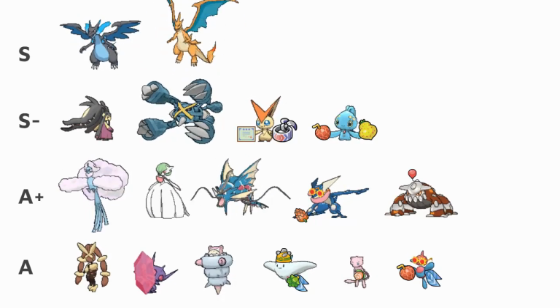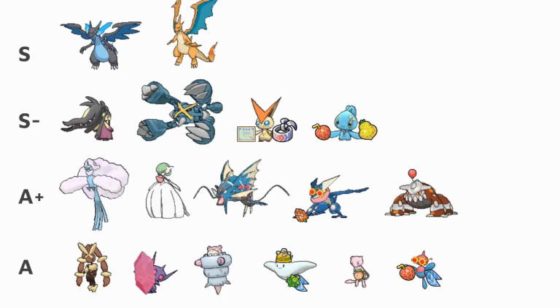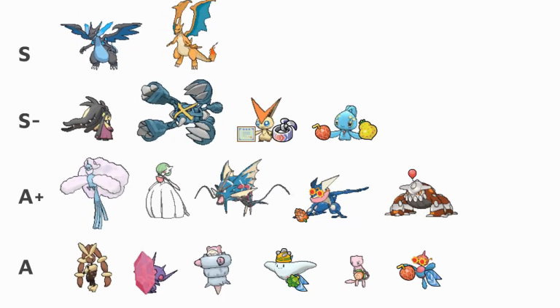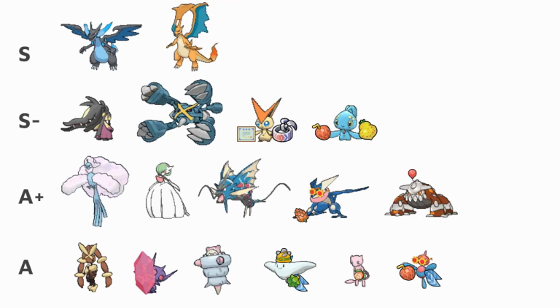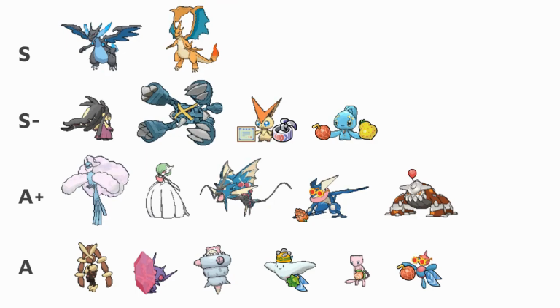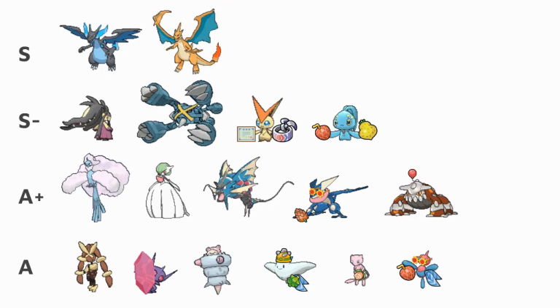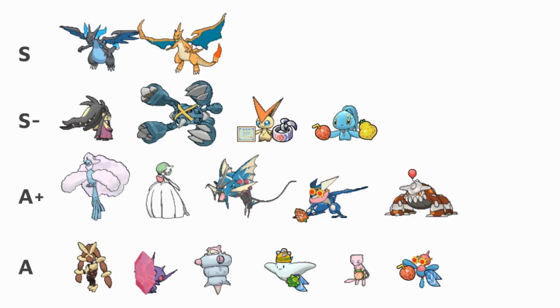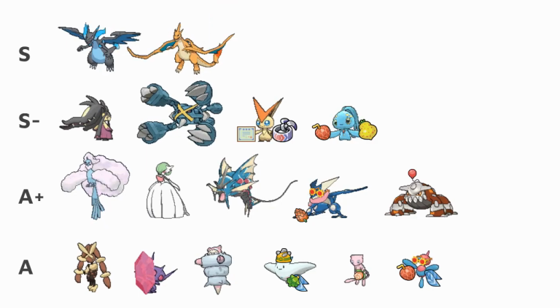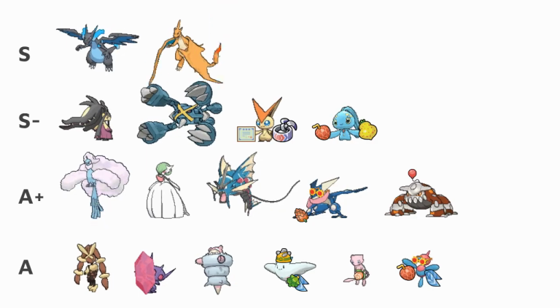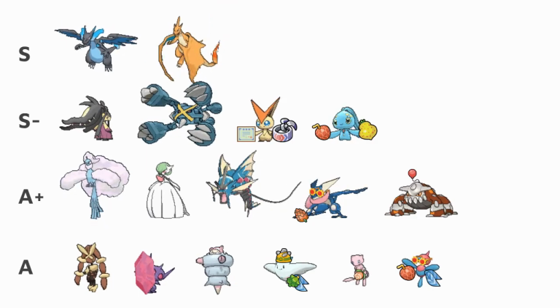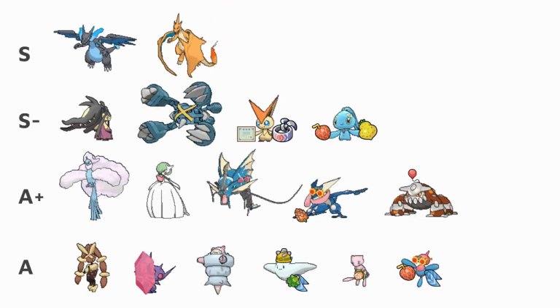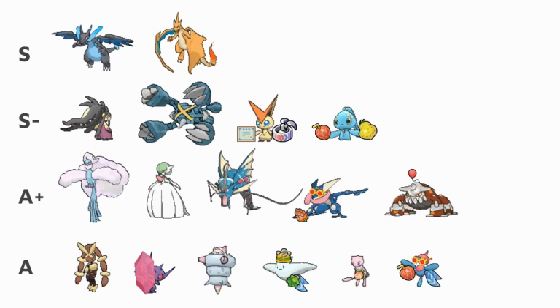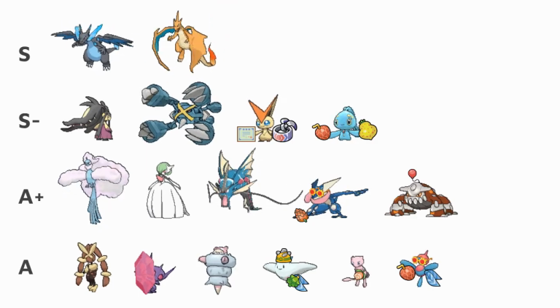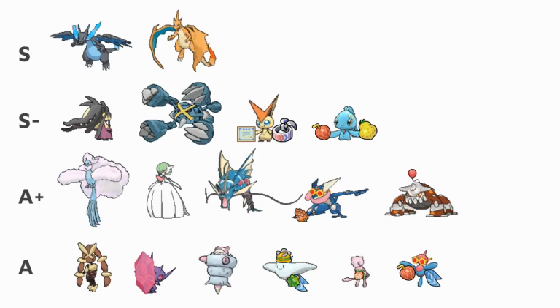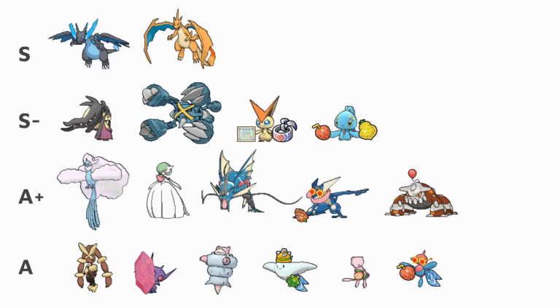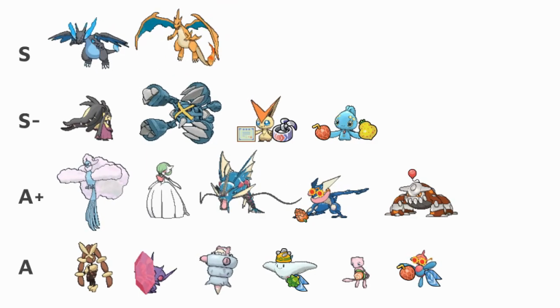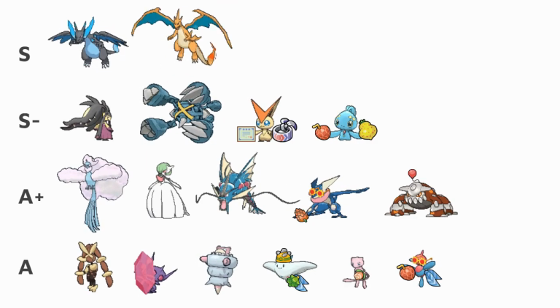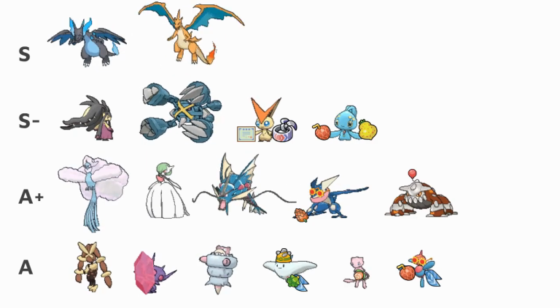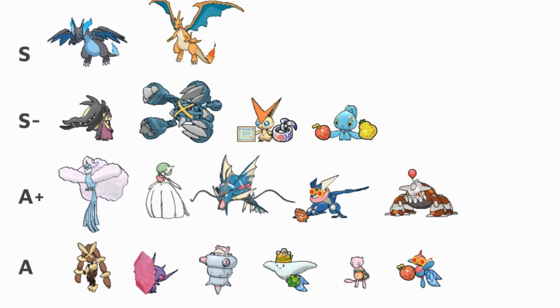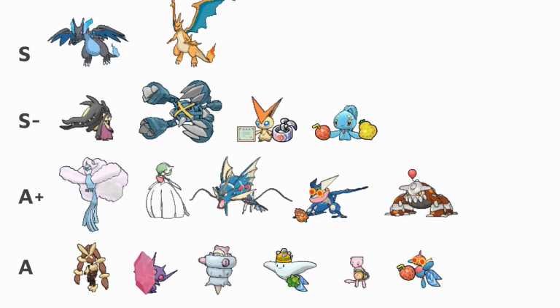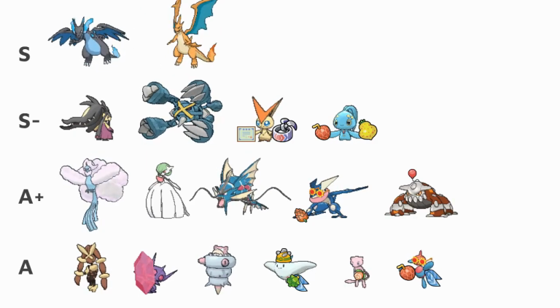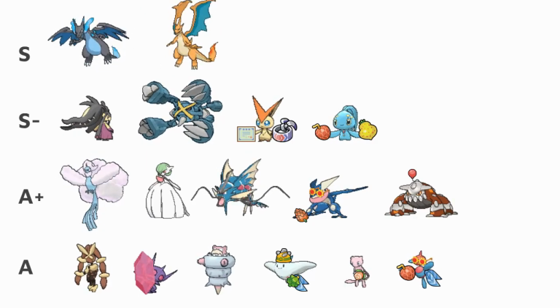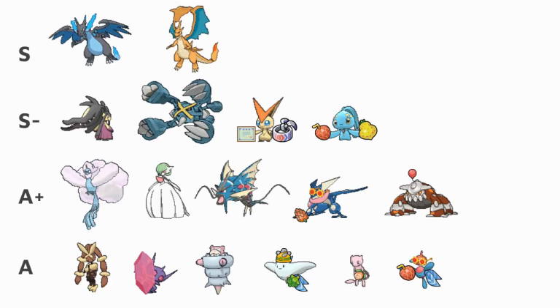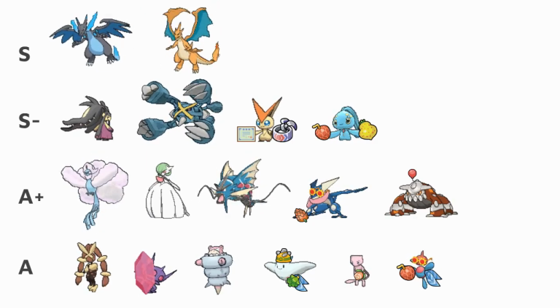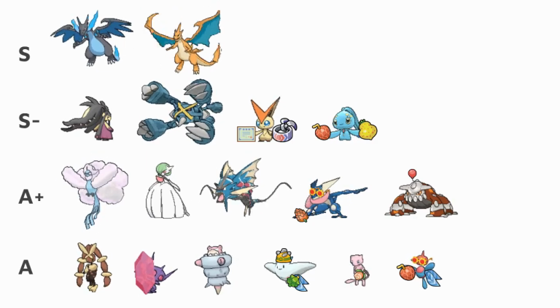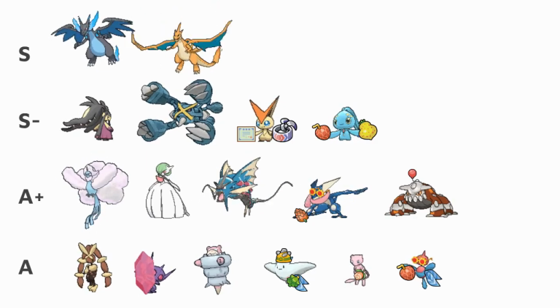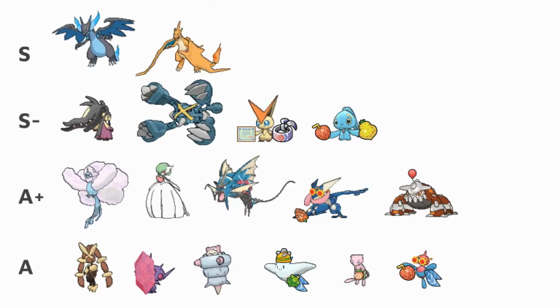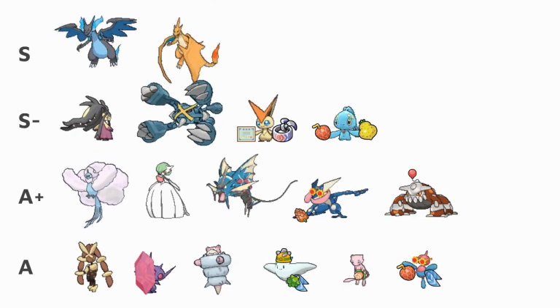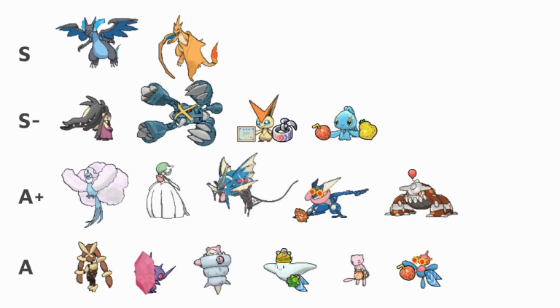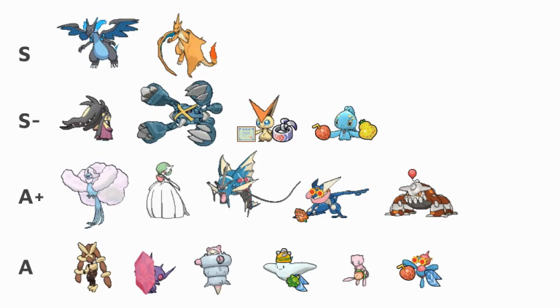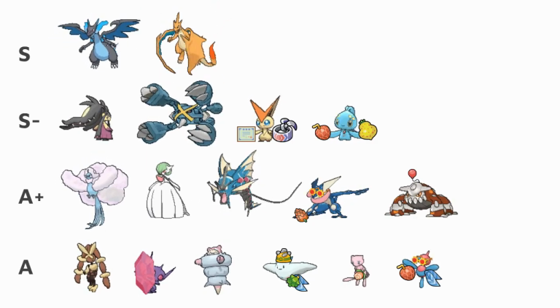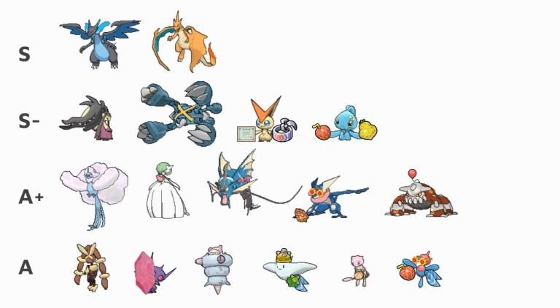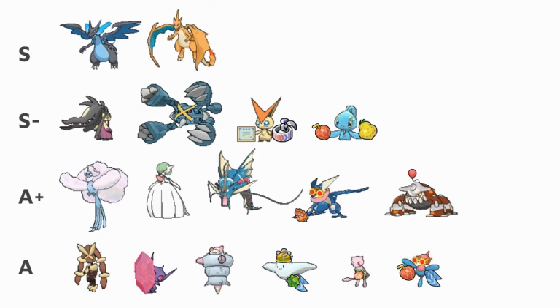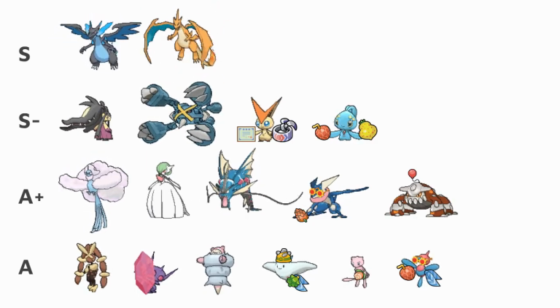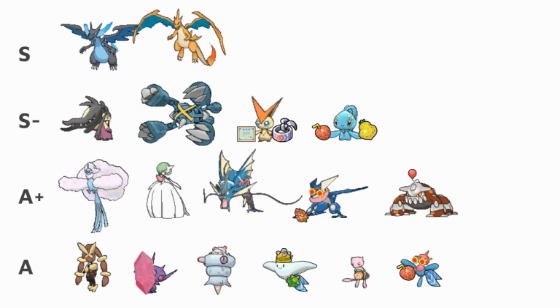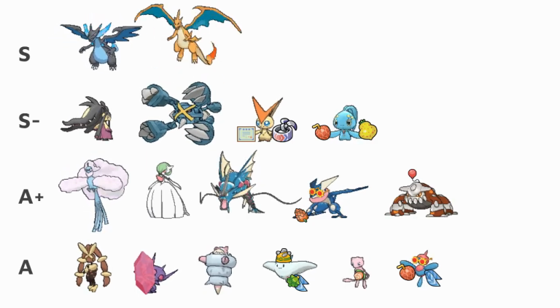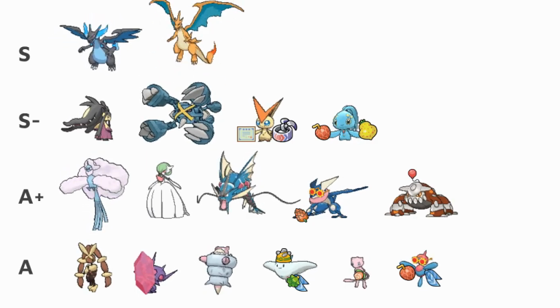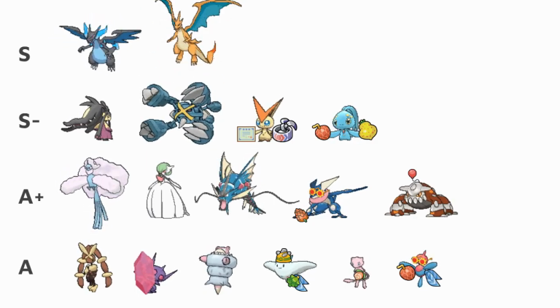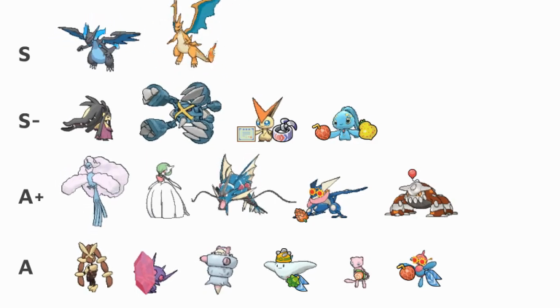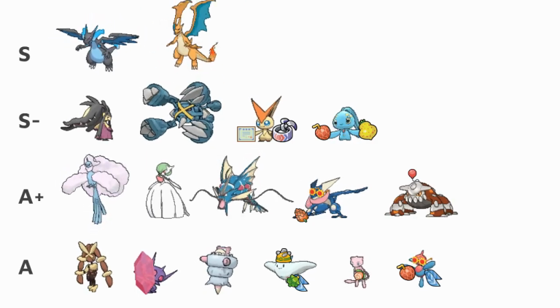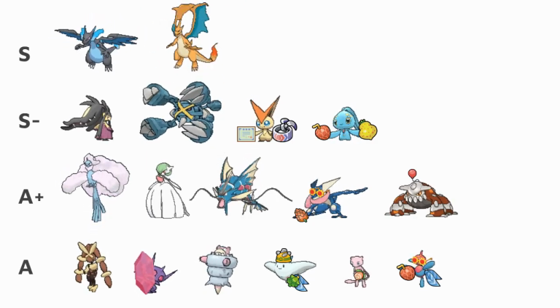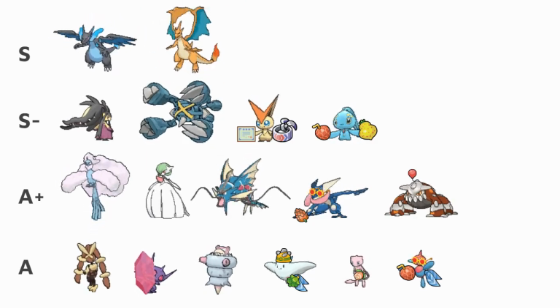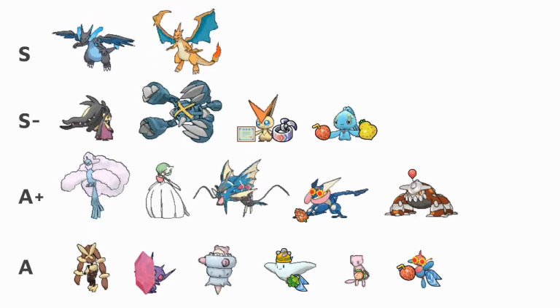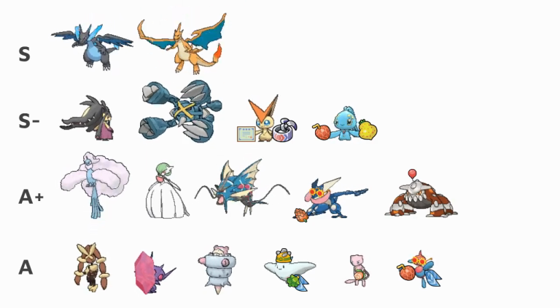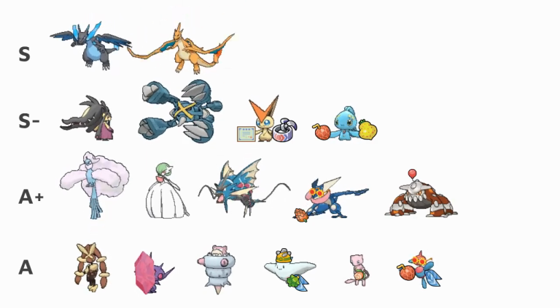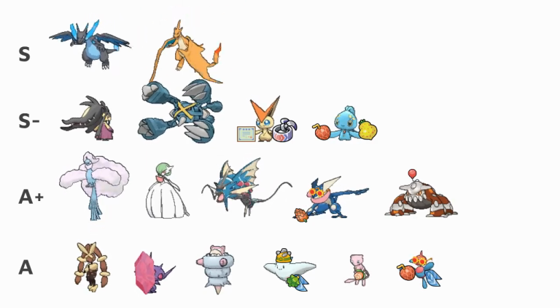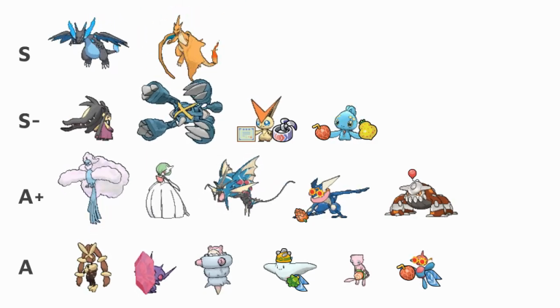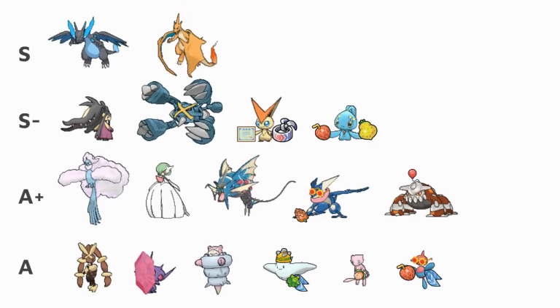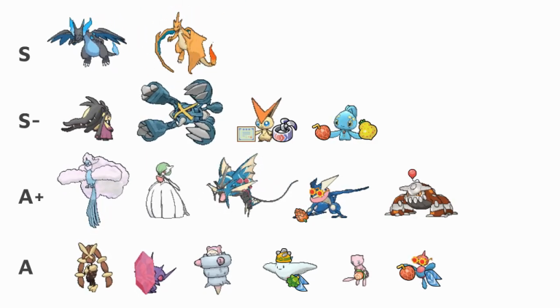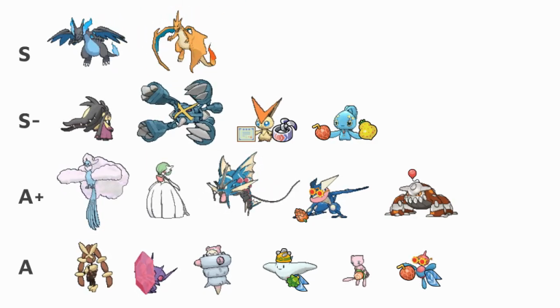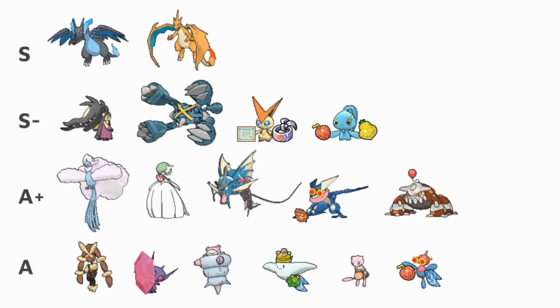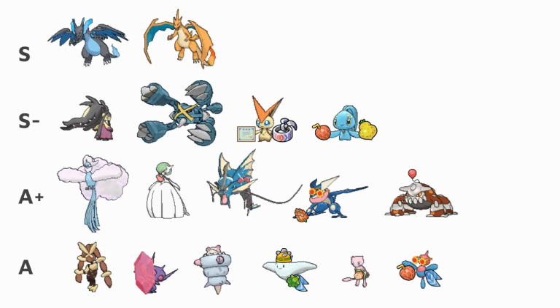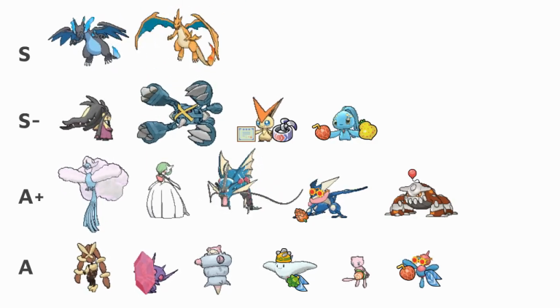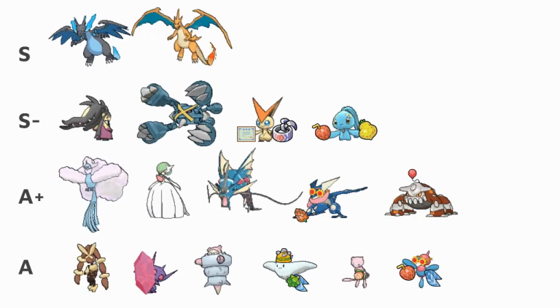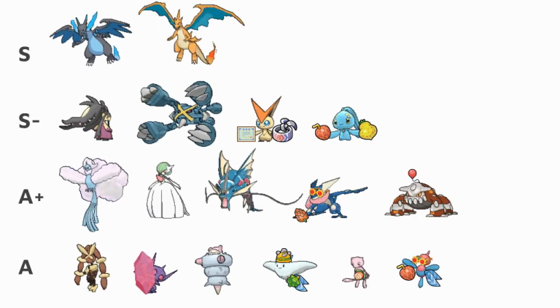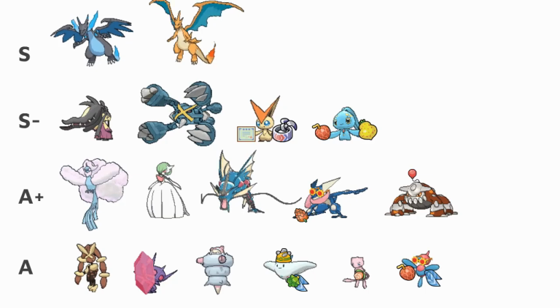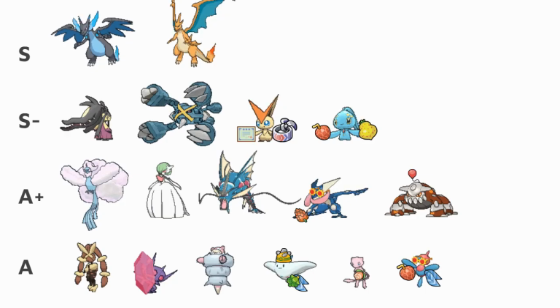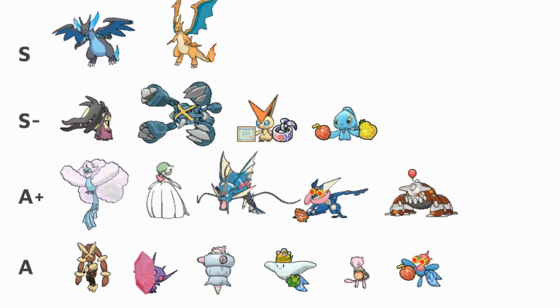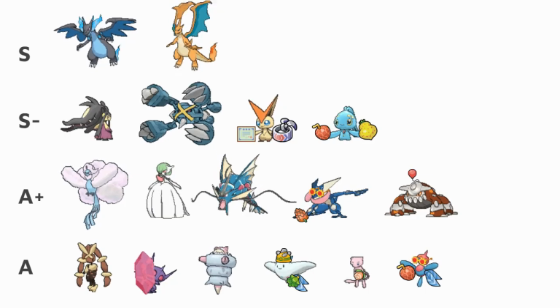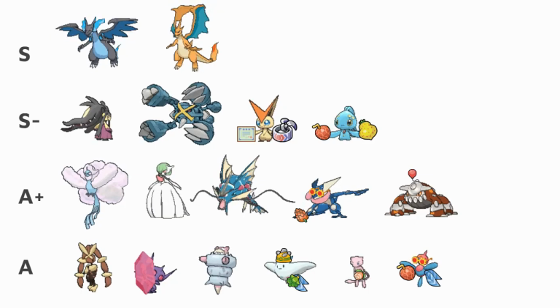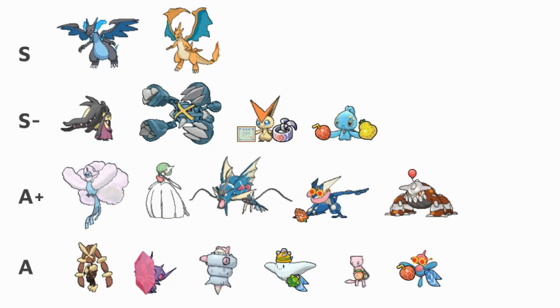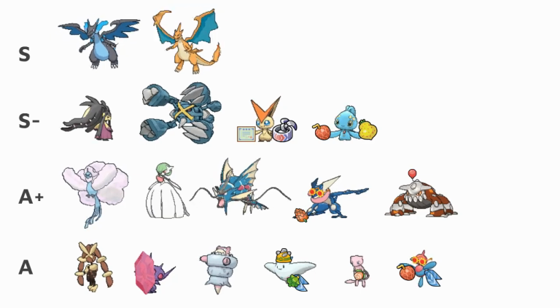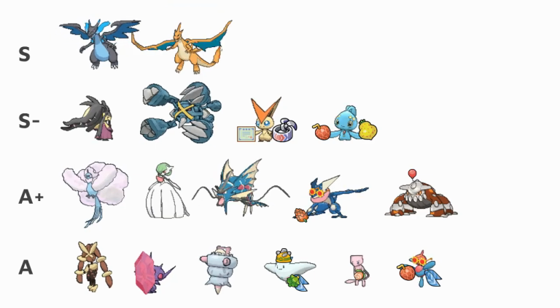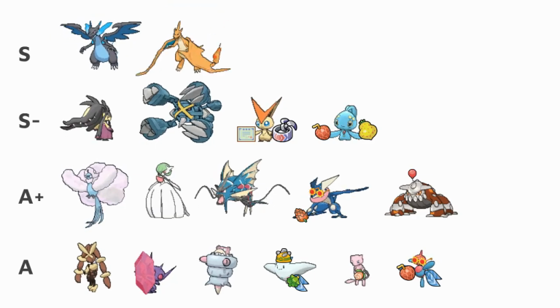Manaphy, Mega Altaria, Mega Gyarados, Greninja, and Heatran are some of the best Charizard counters available in the tier.